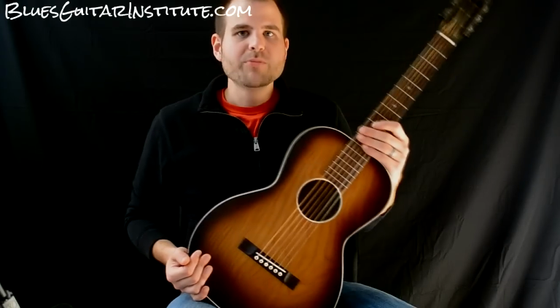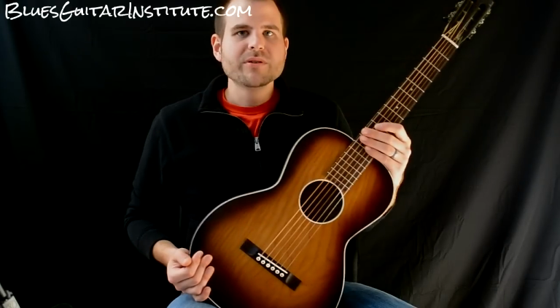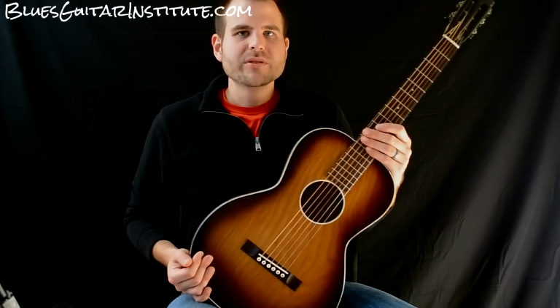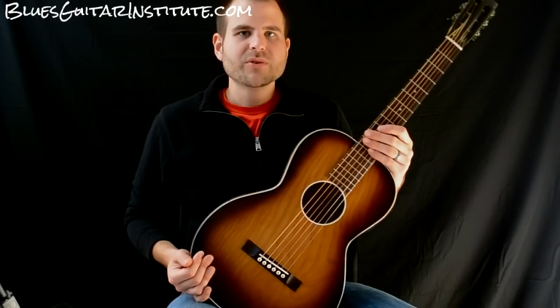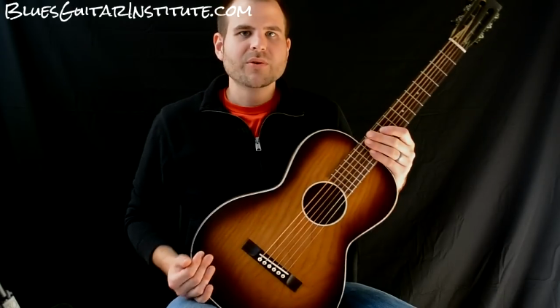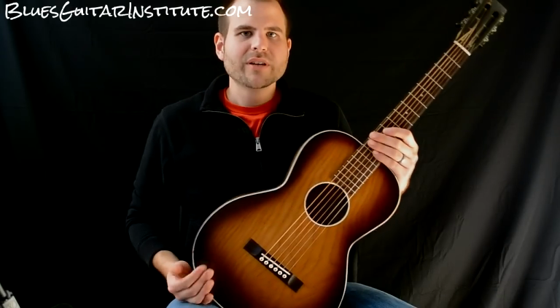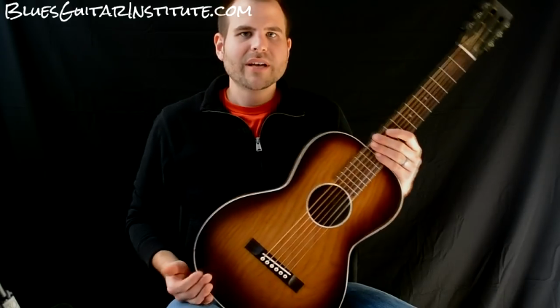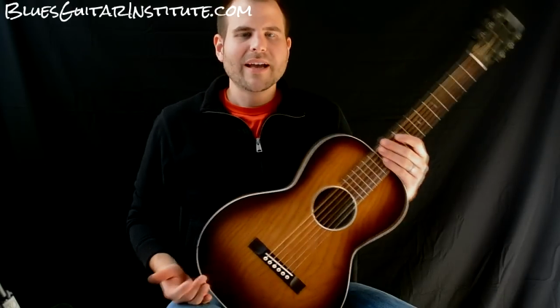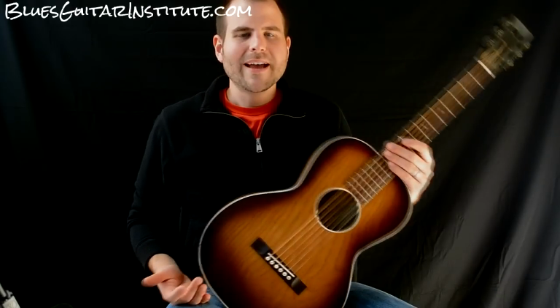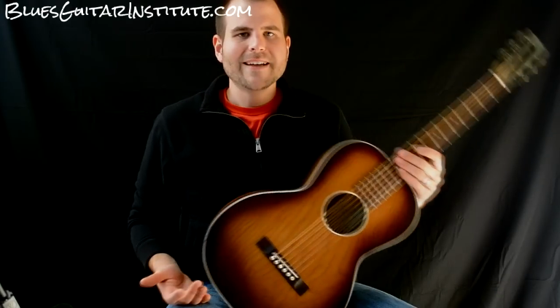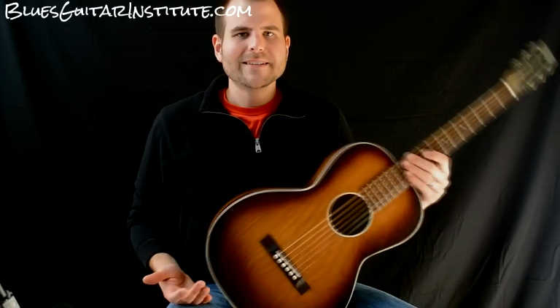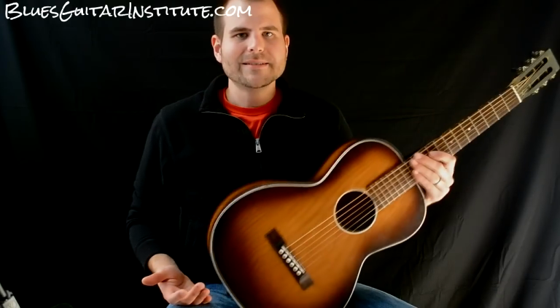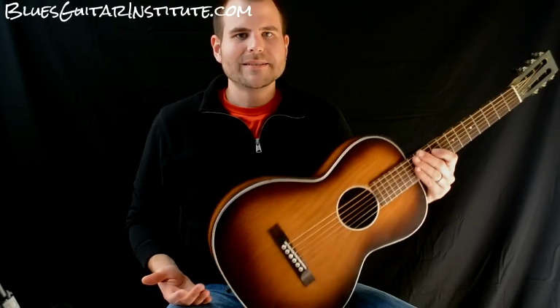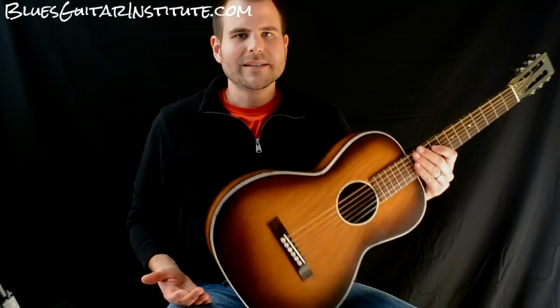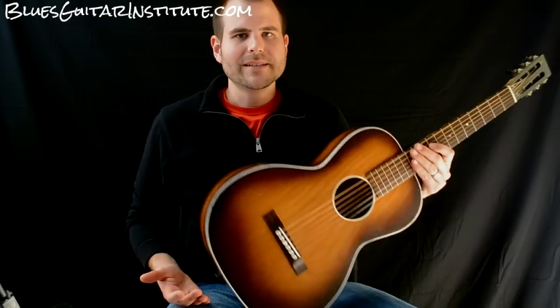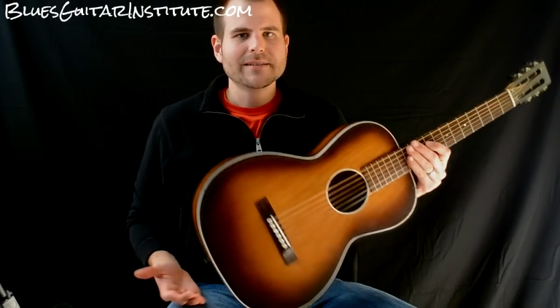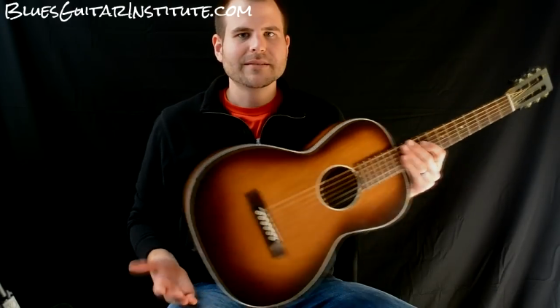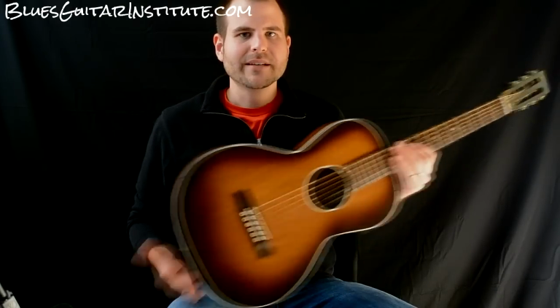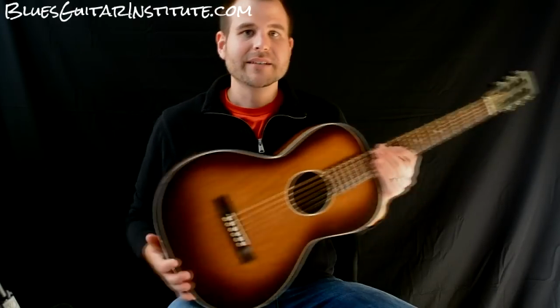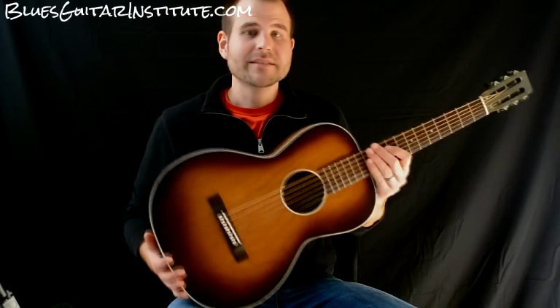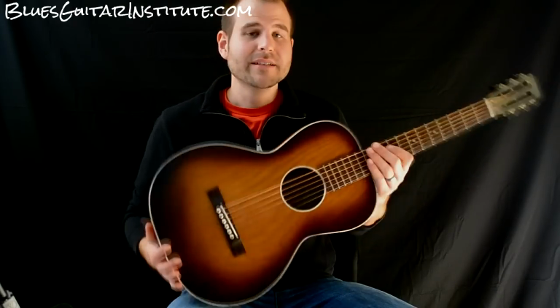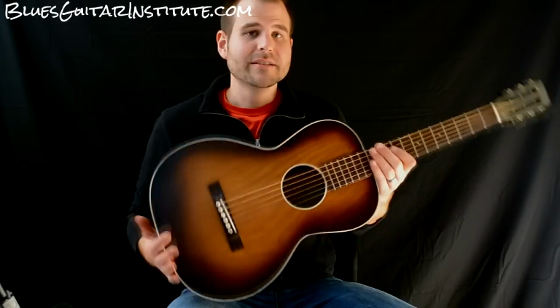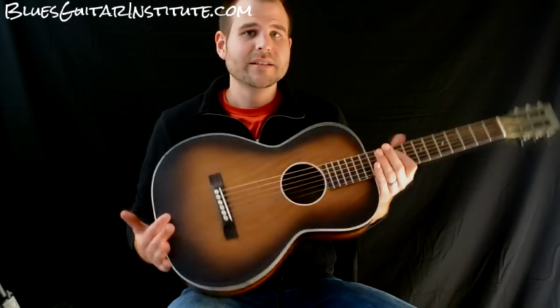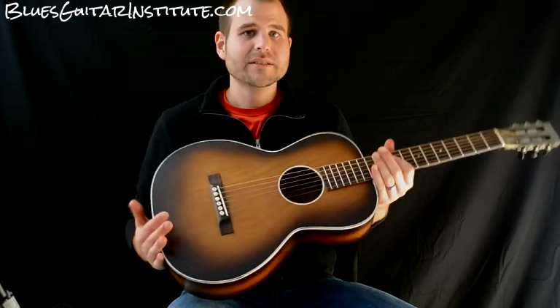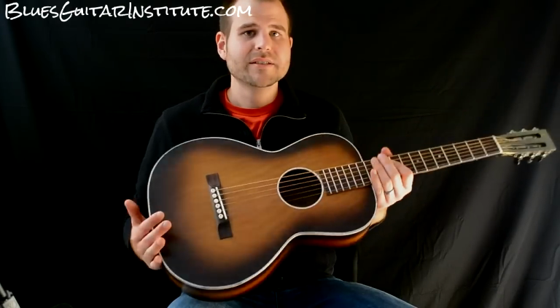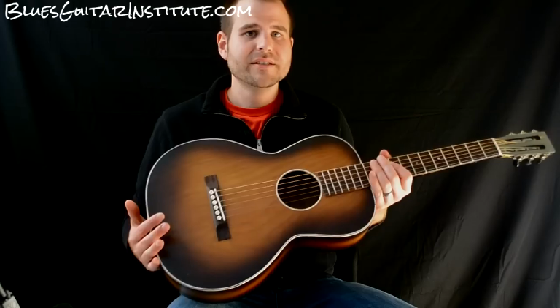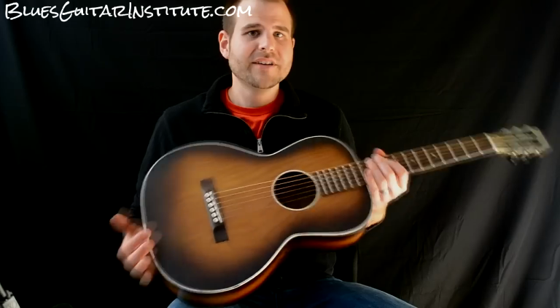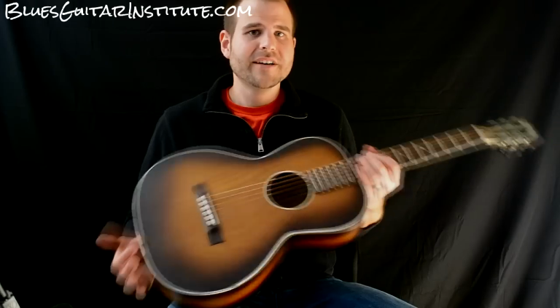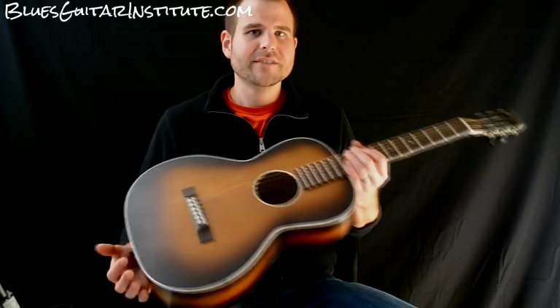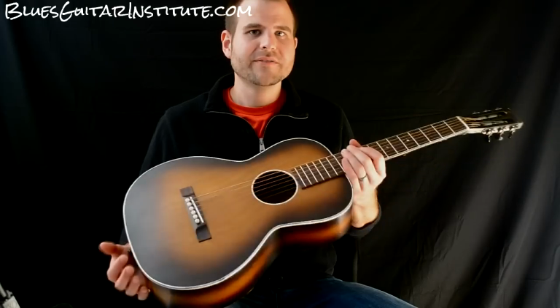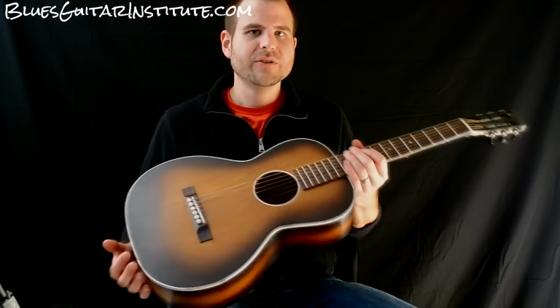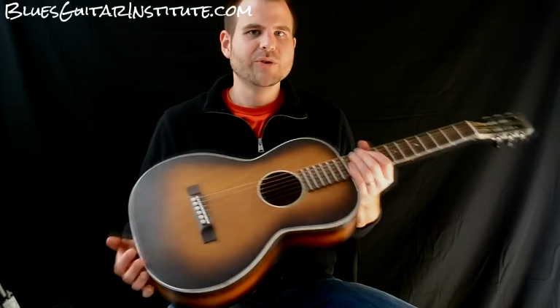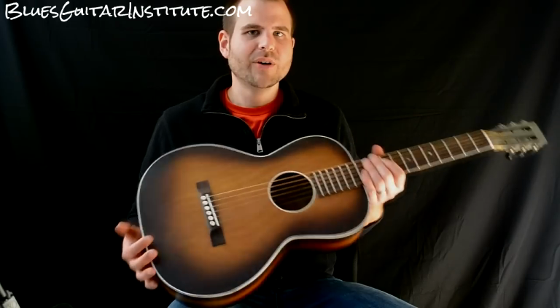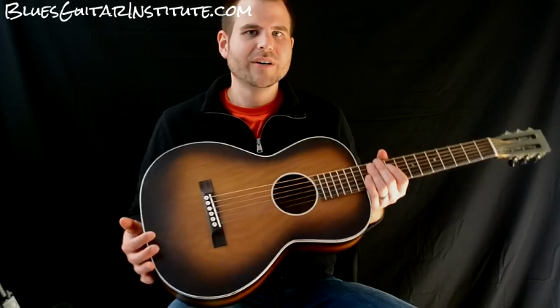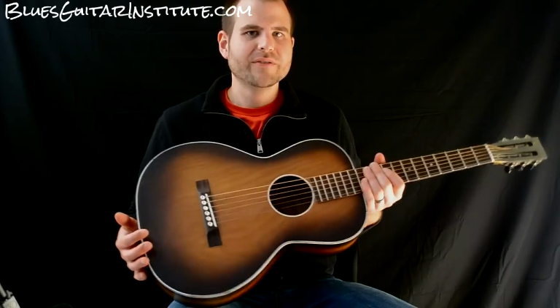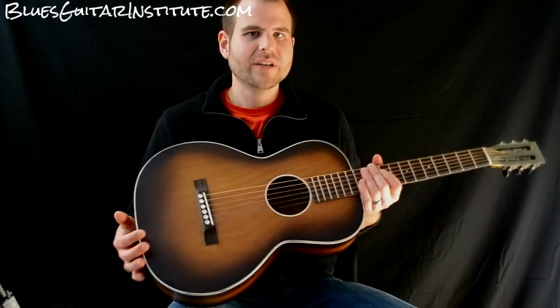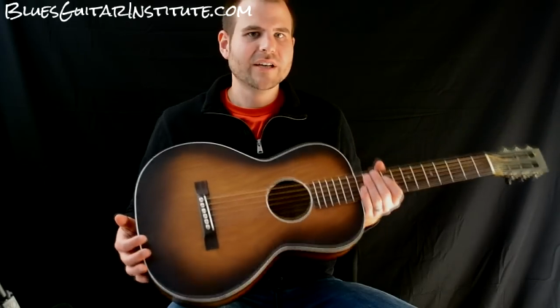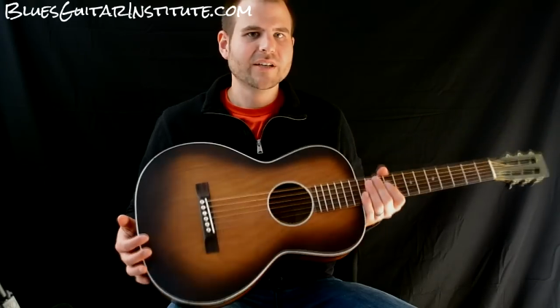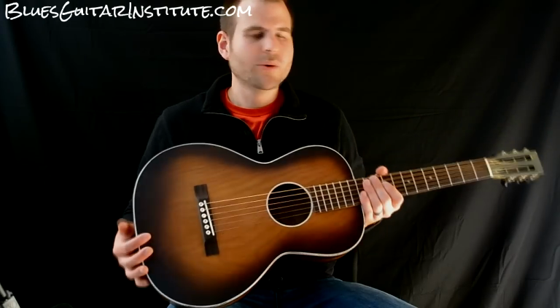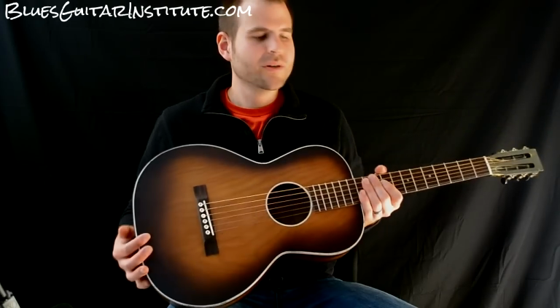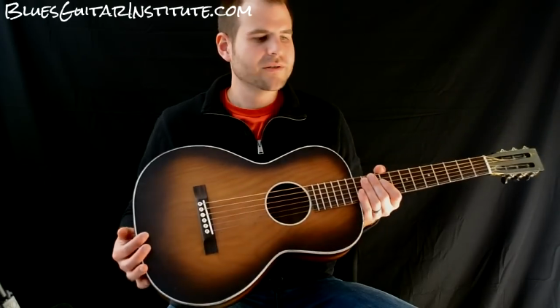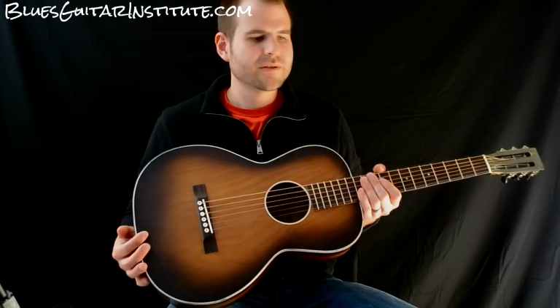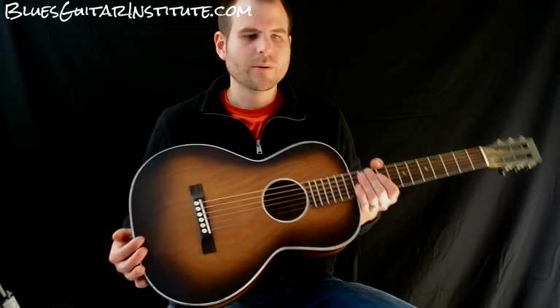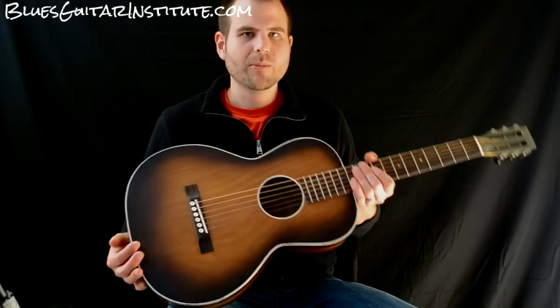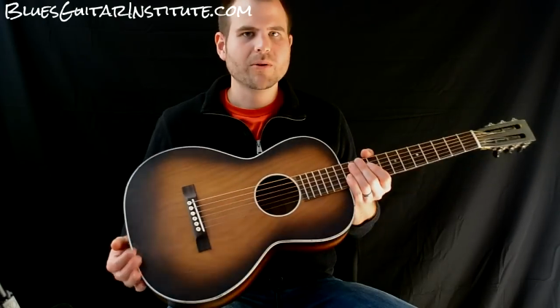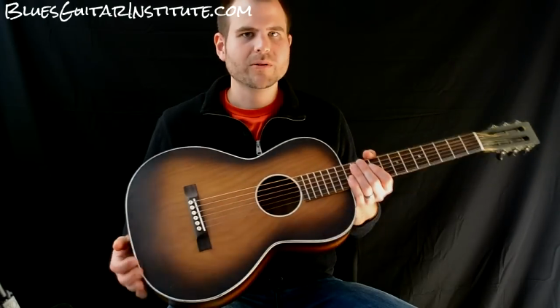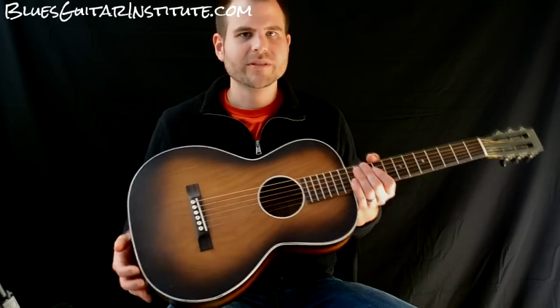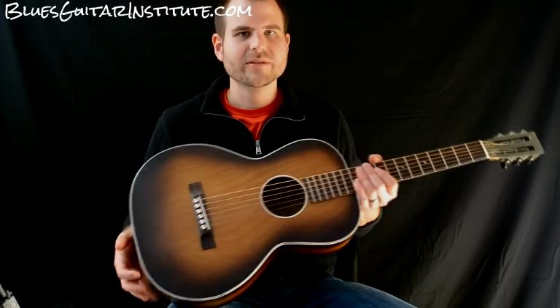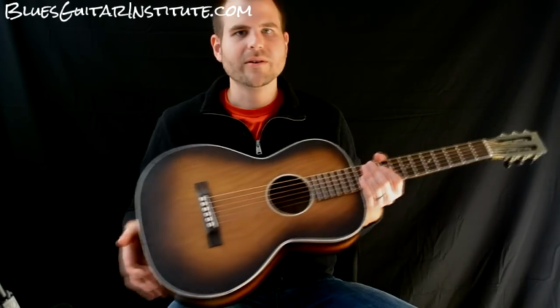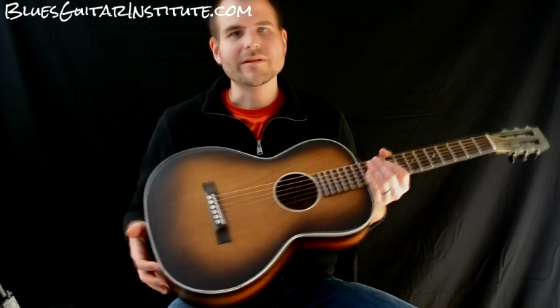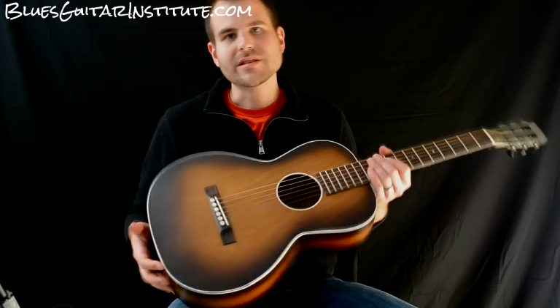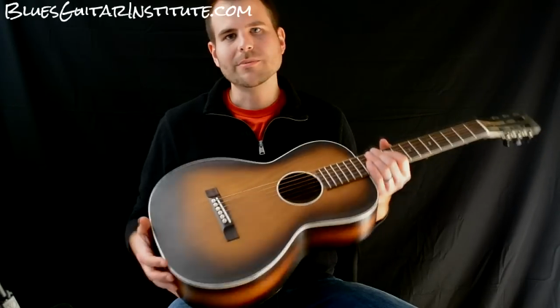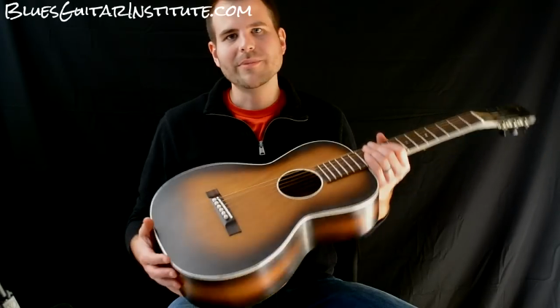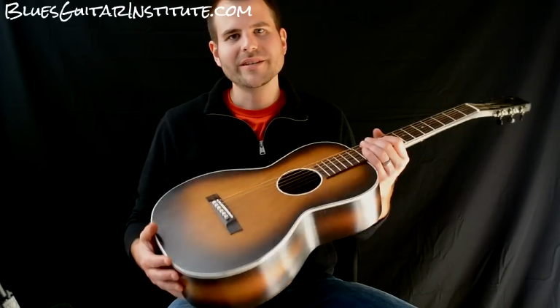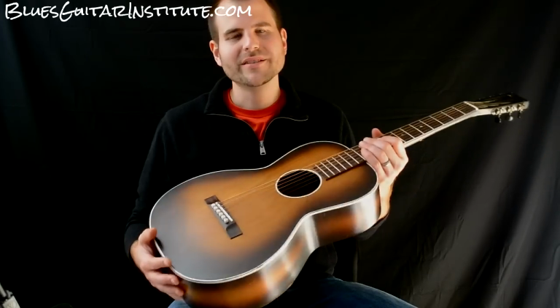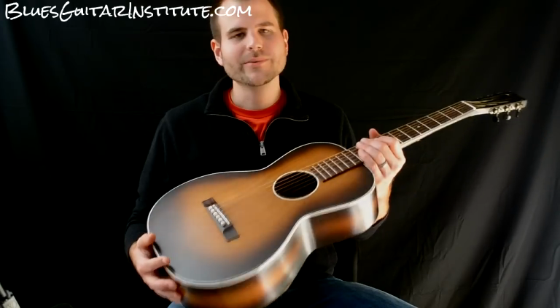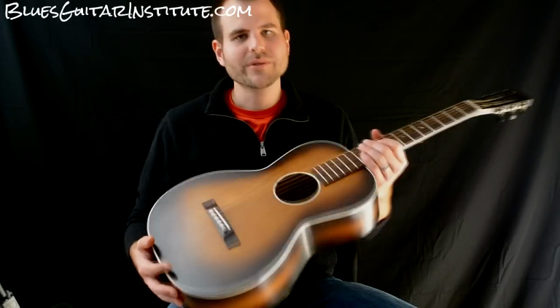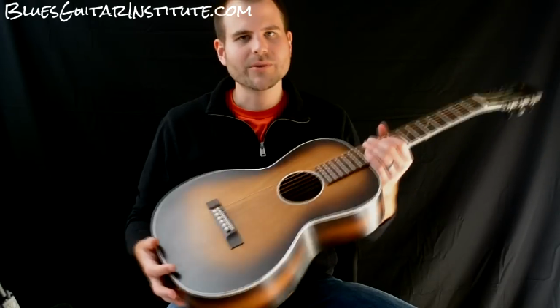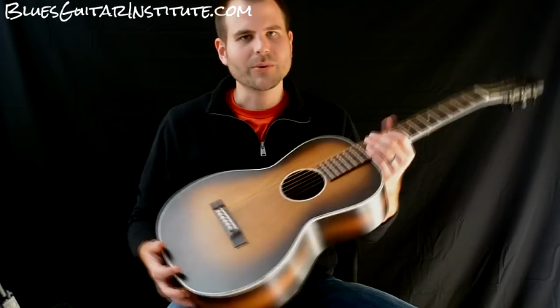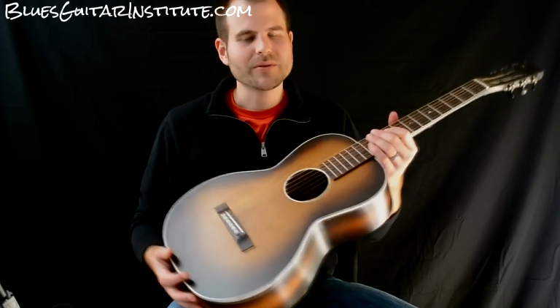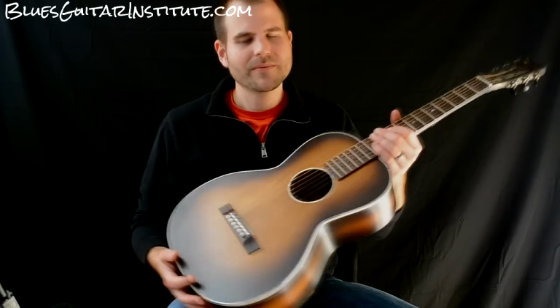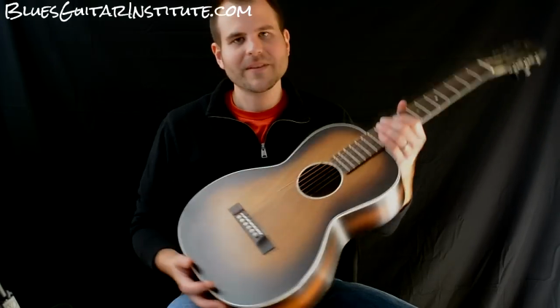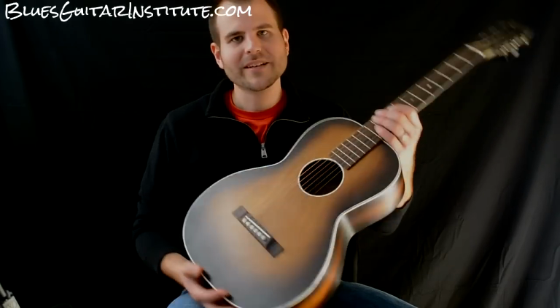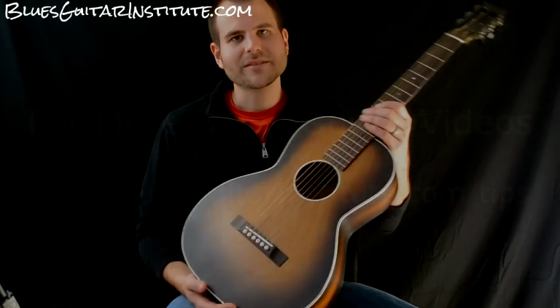I hope you enjoy. And like I said, check Steve out if you've got any questions on parlor guitar — he's an amazing resource. Thanks.